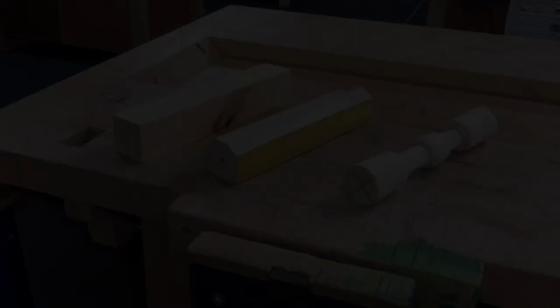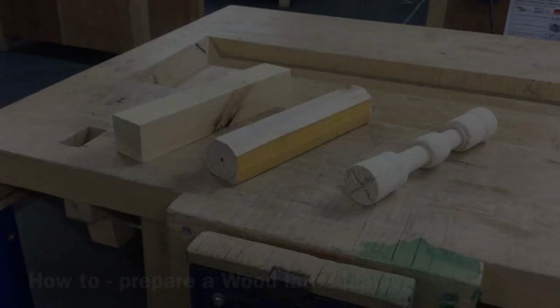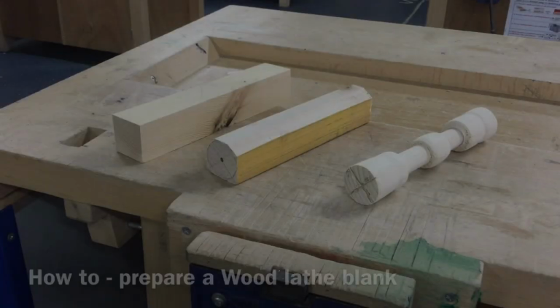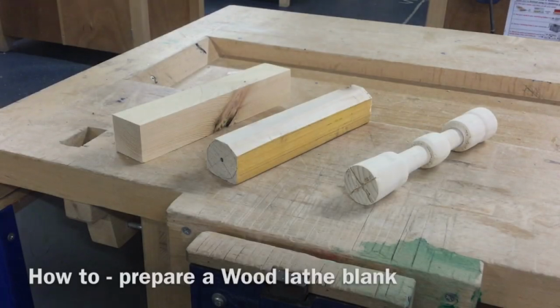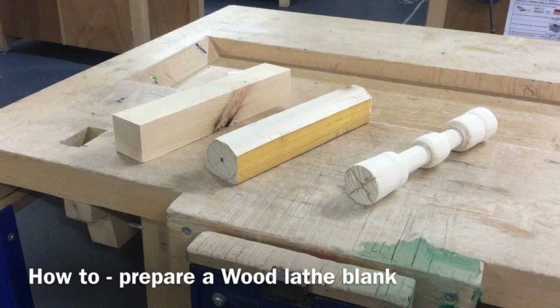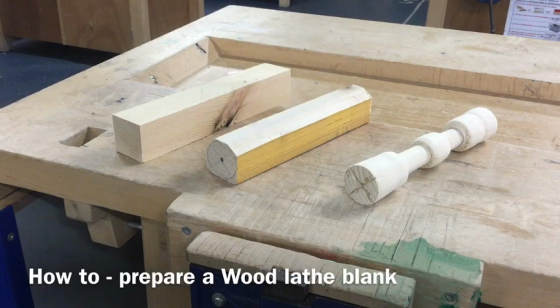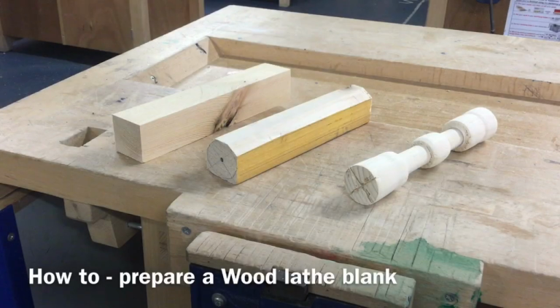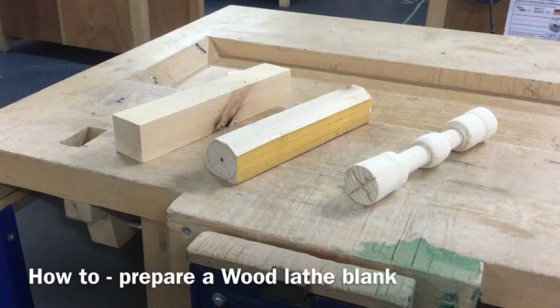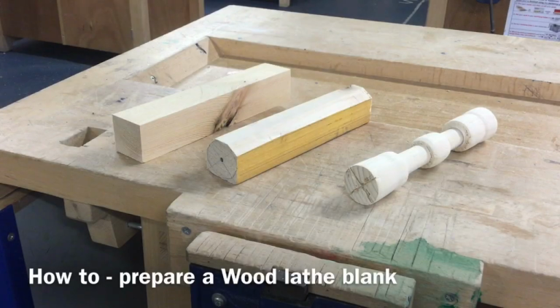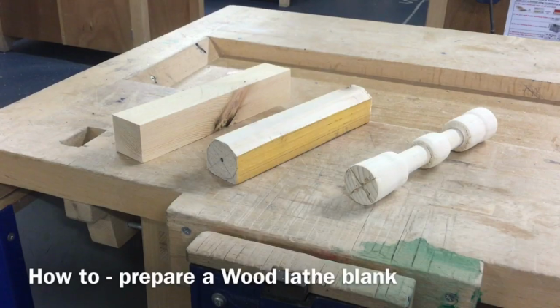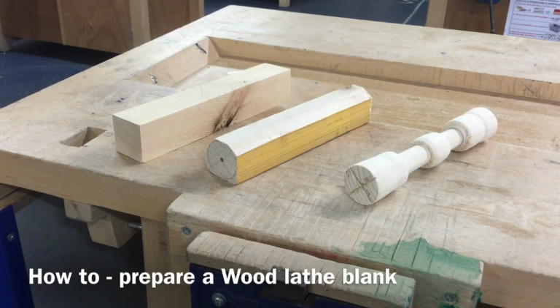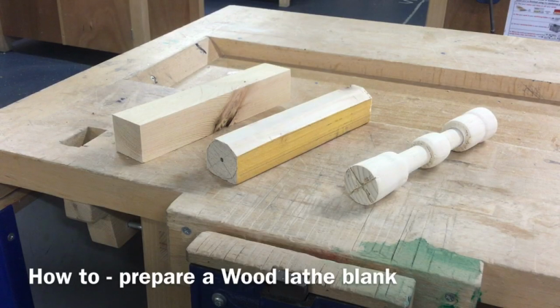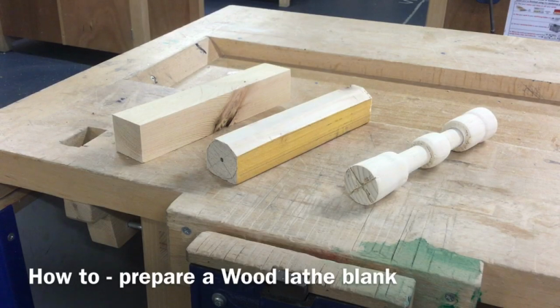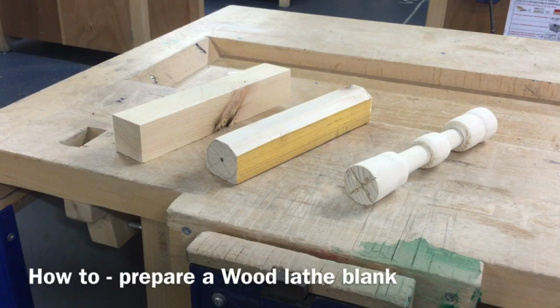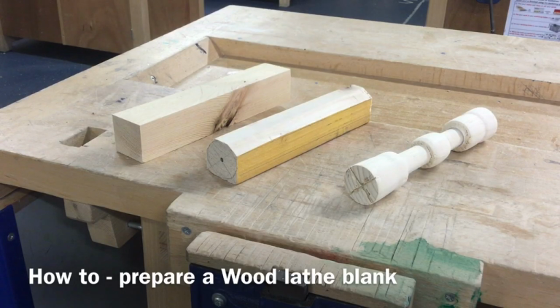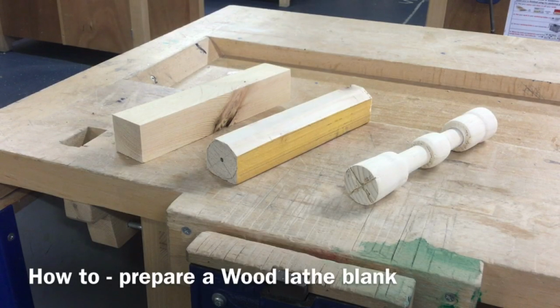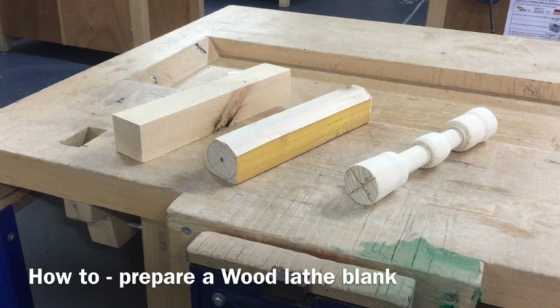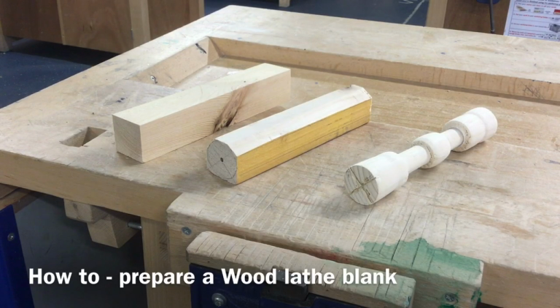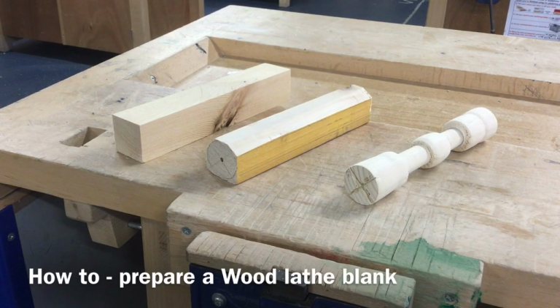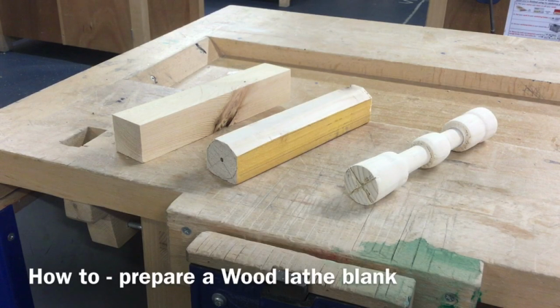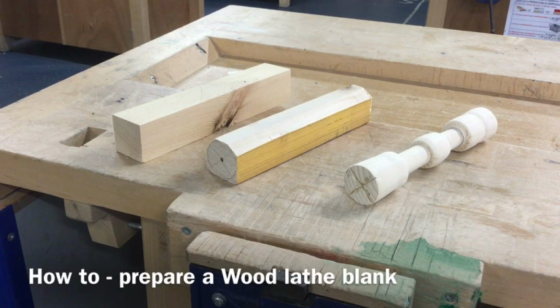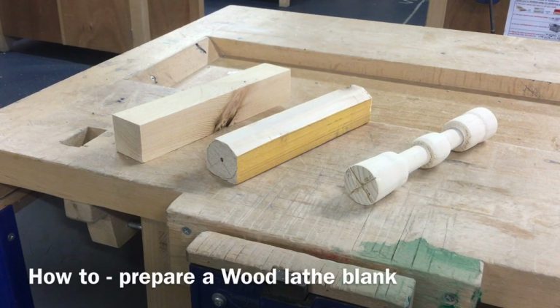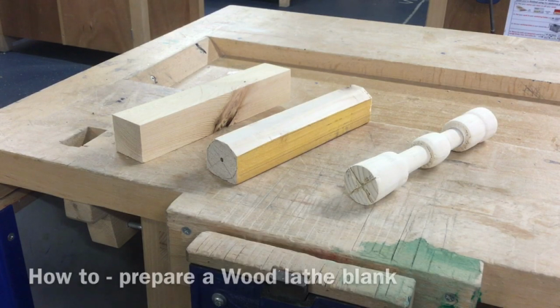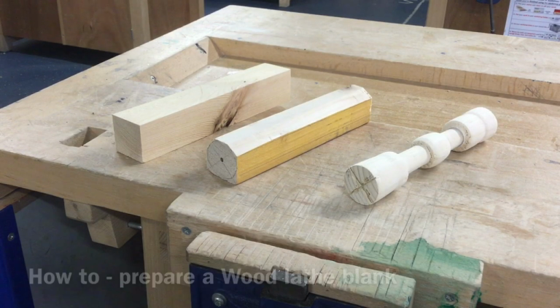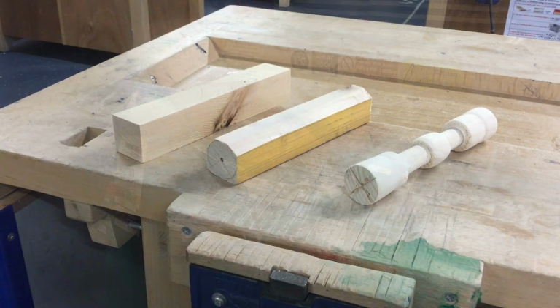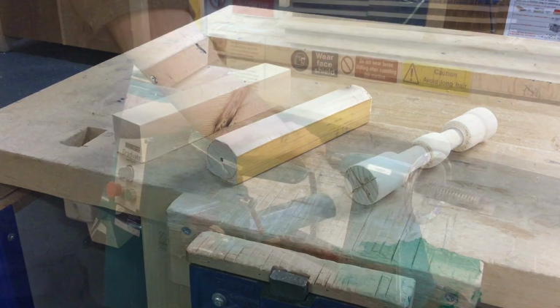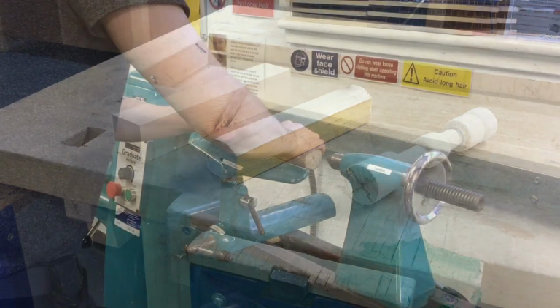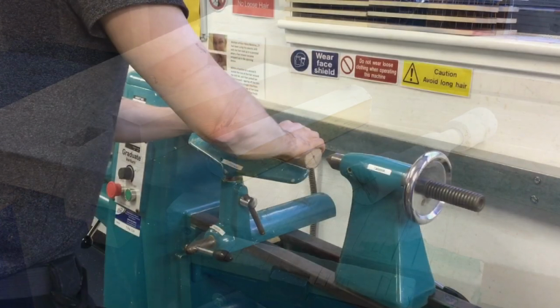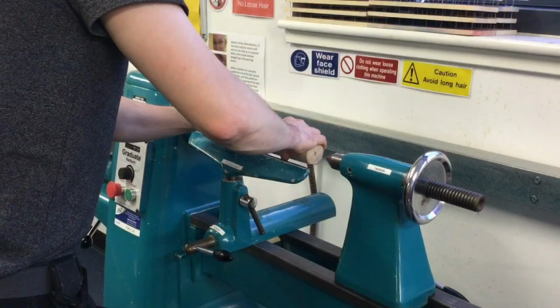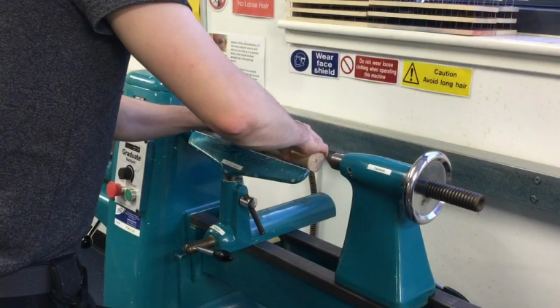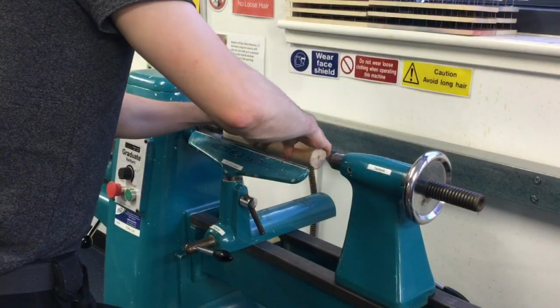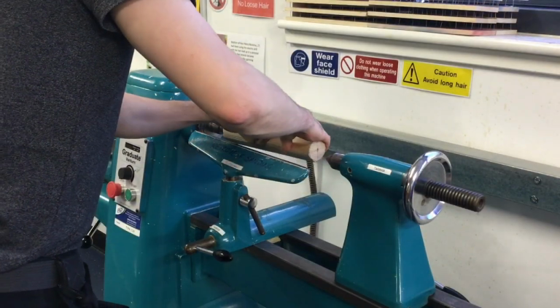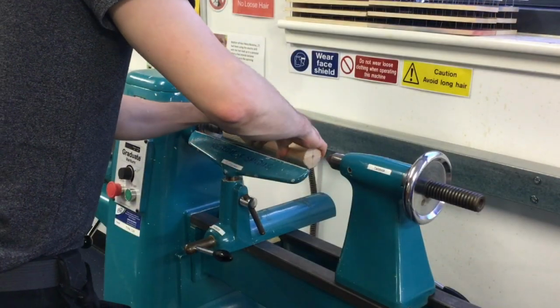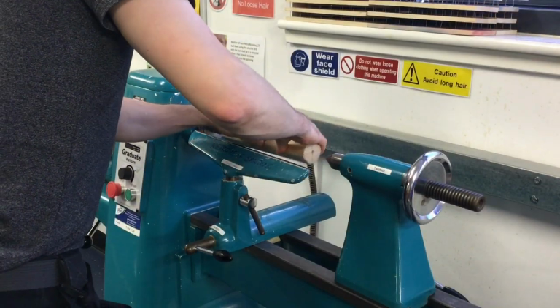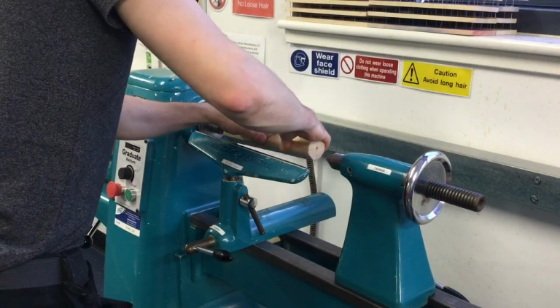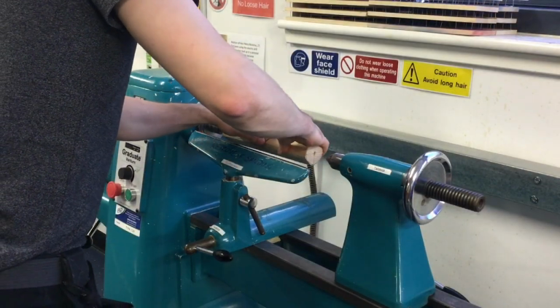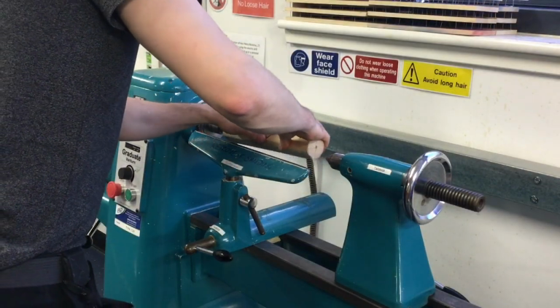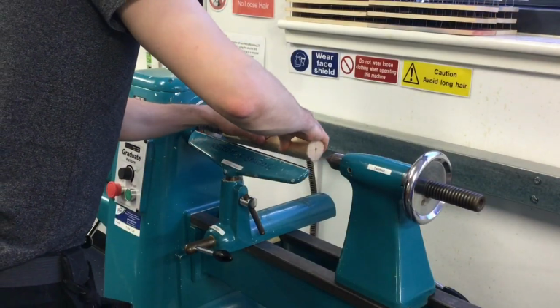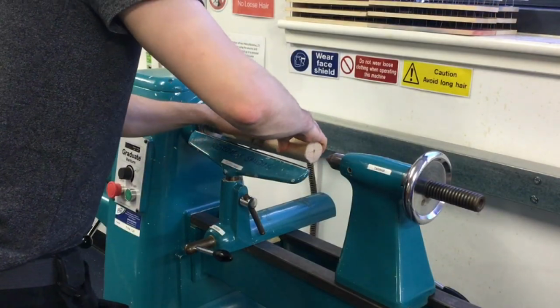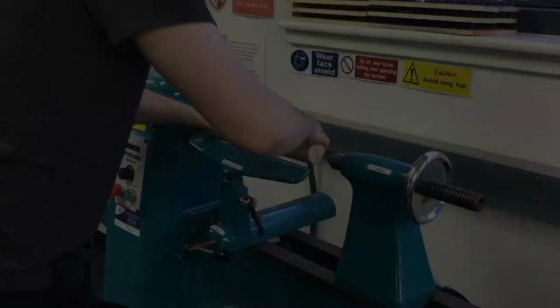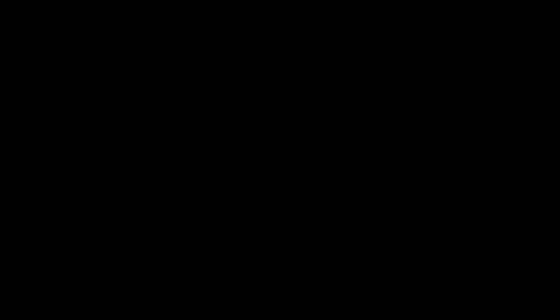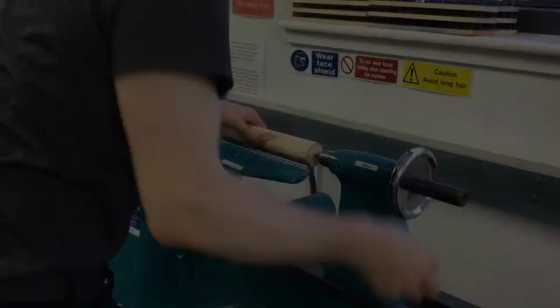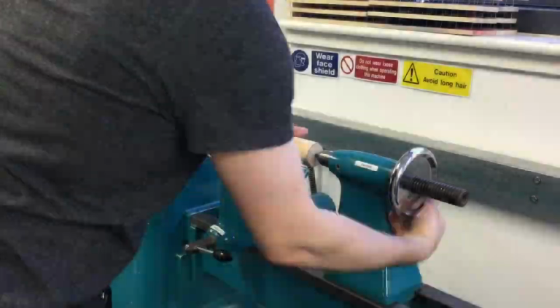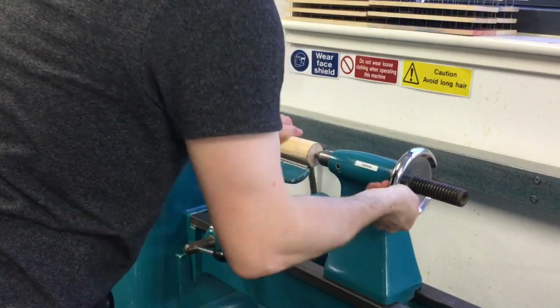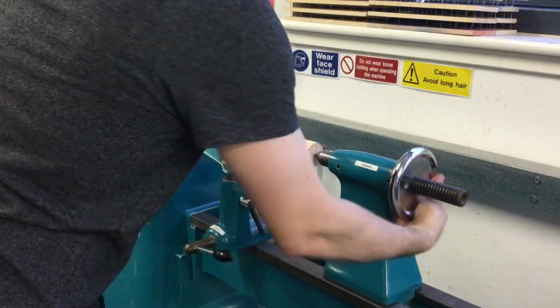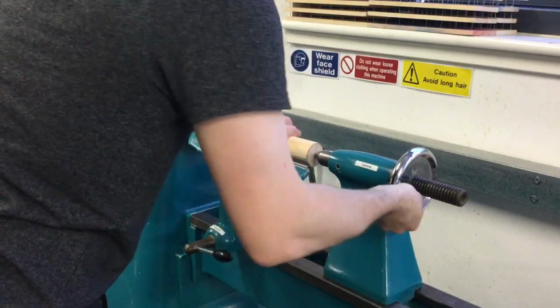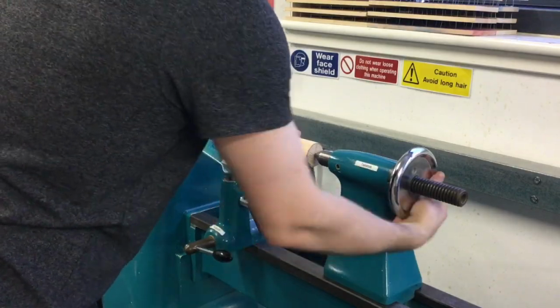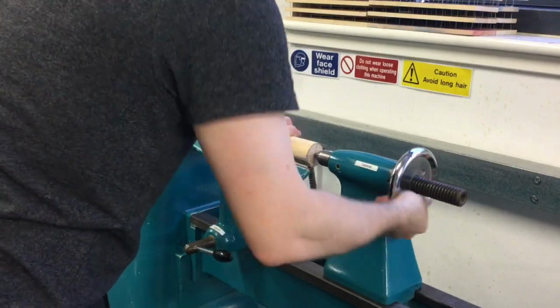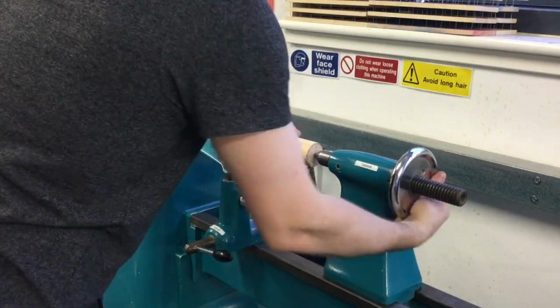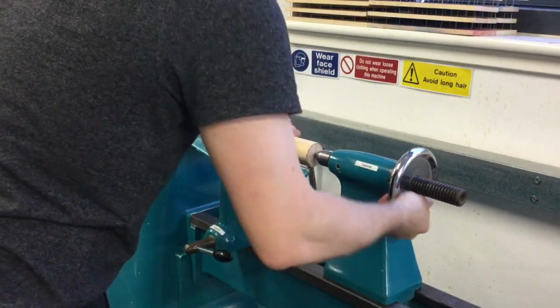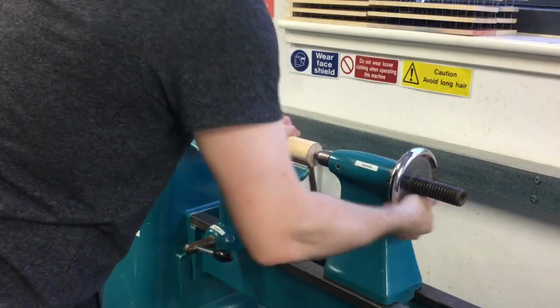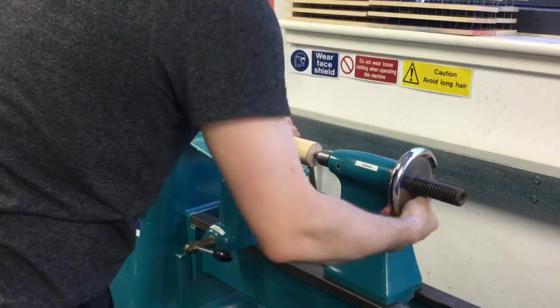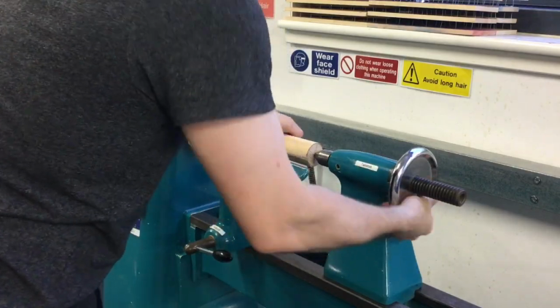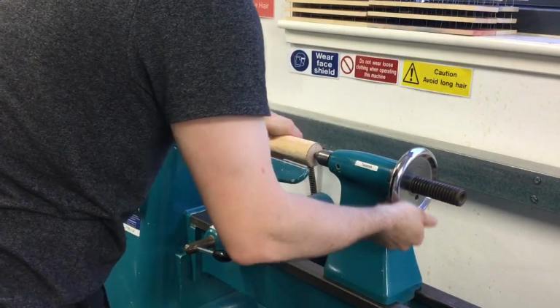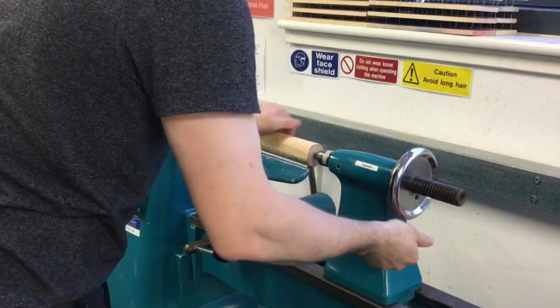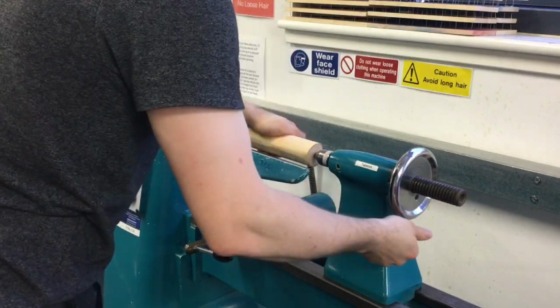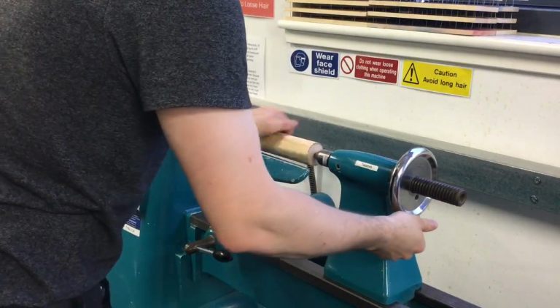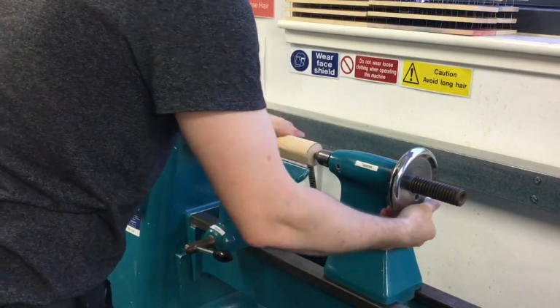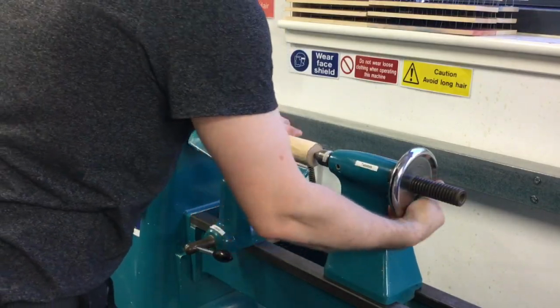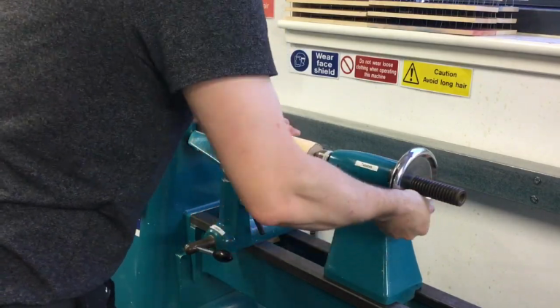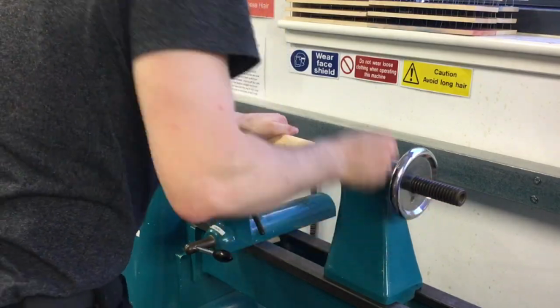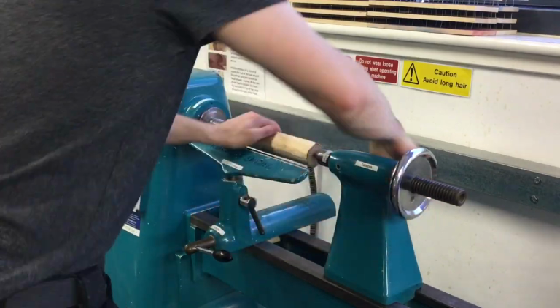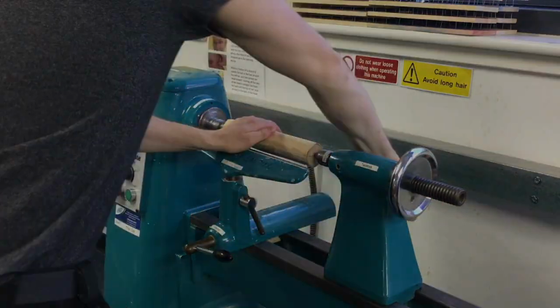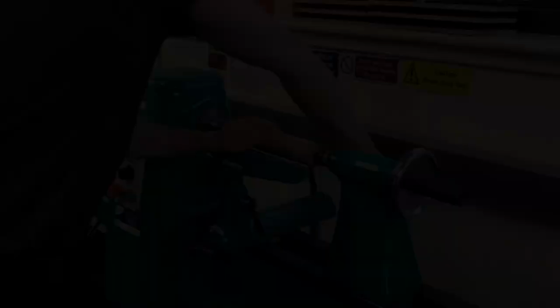This video will show you how to correctly prepare material for turning between two centres so that it can be safely mounted on the wood lathe.